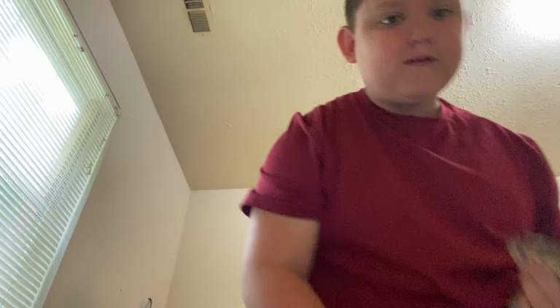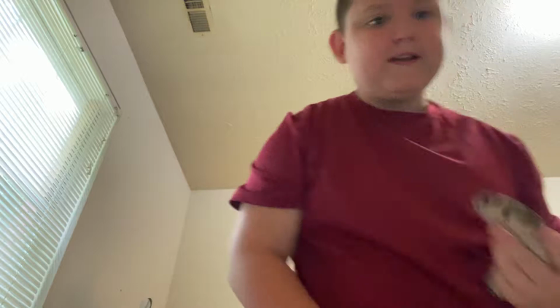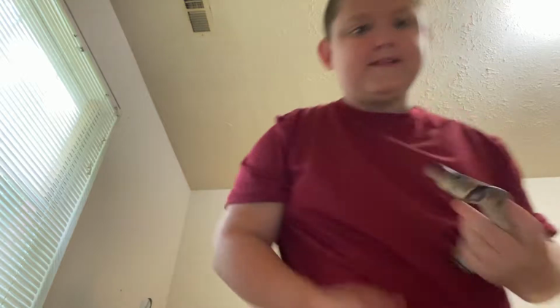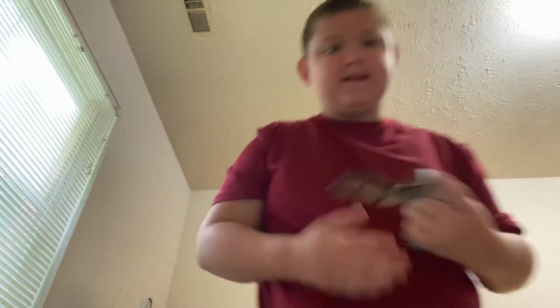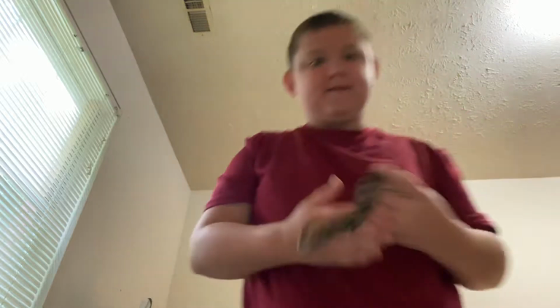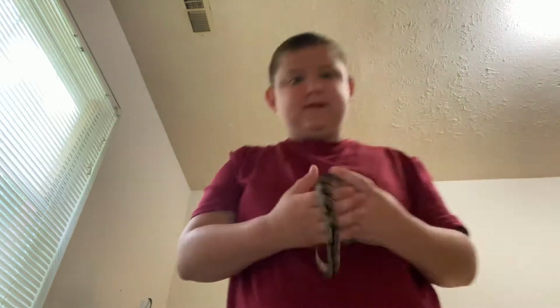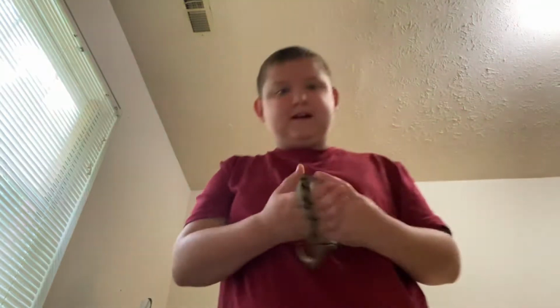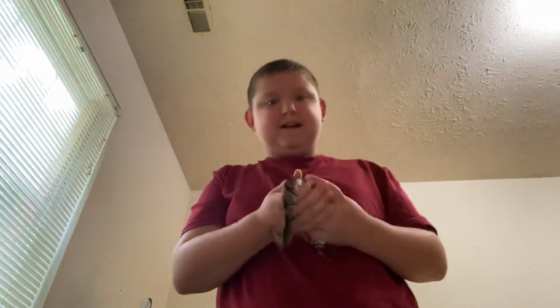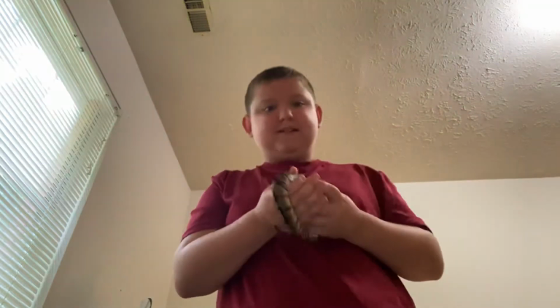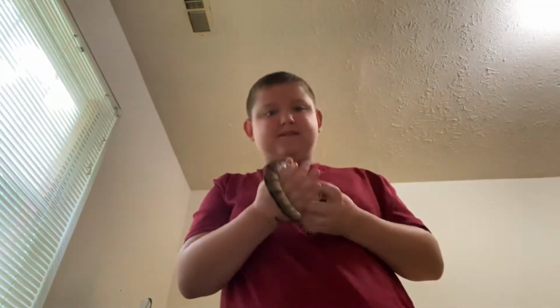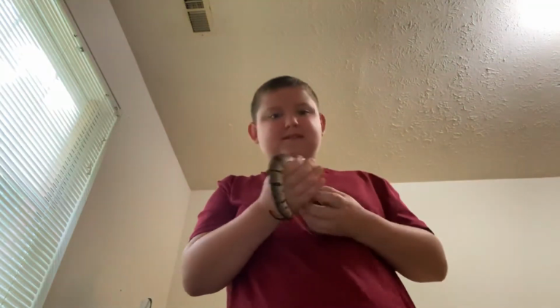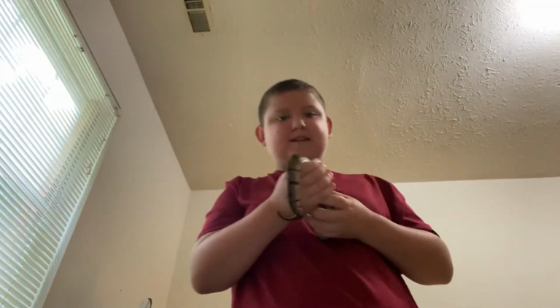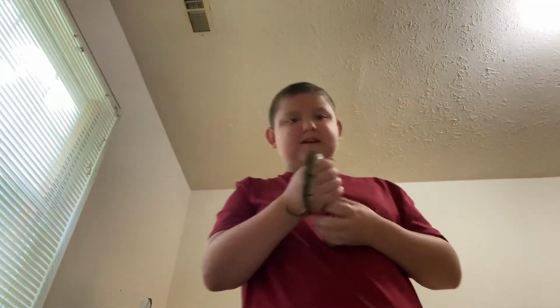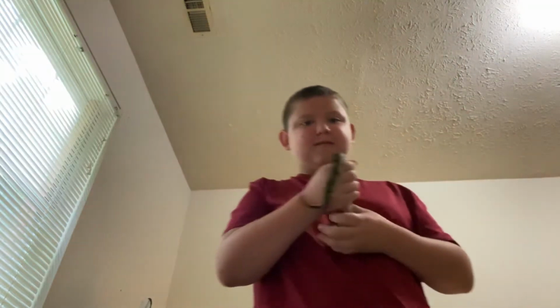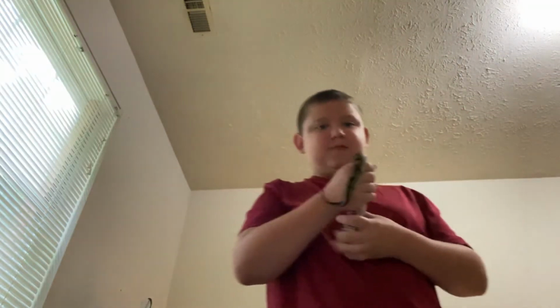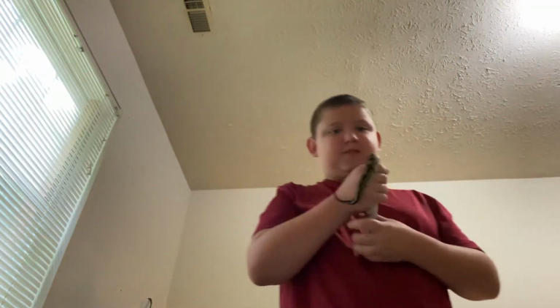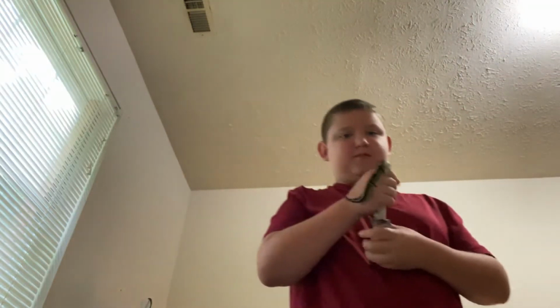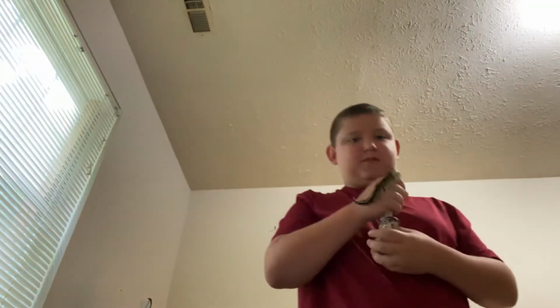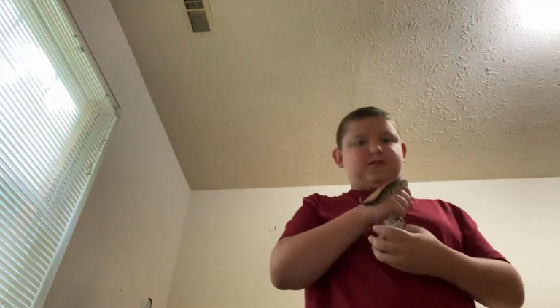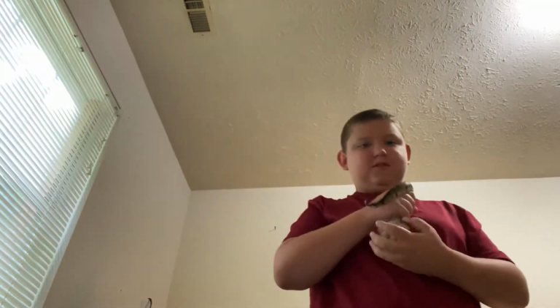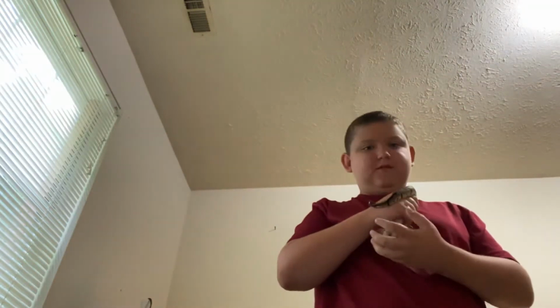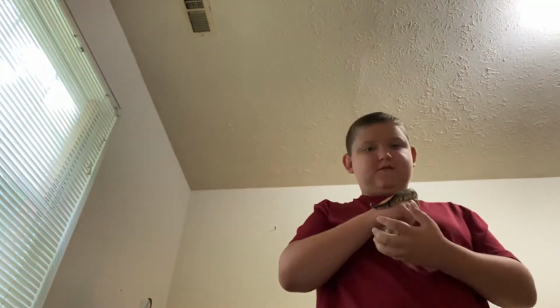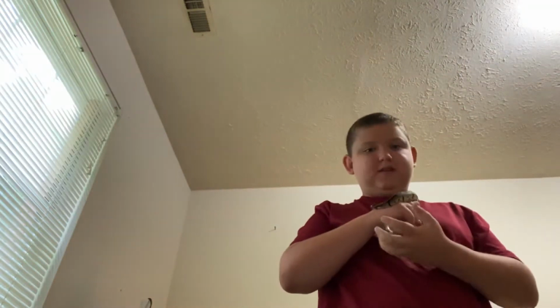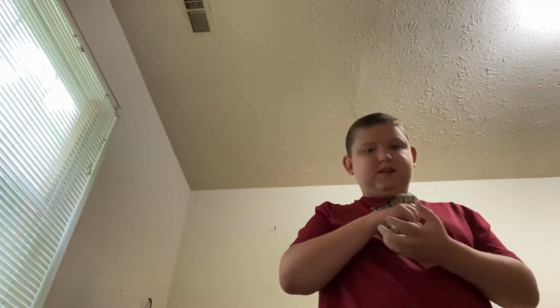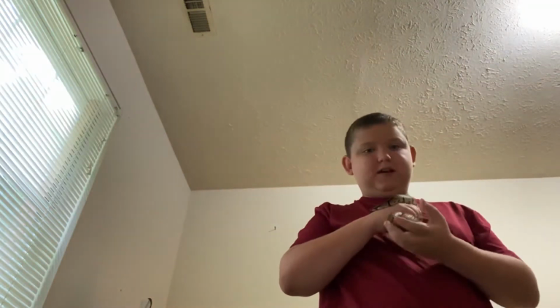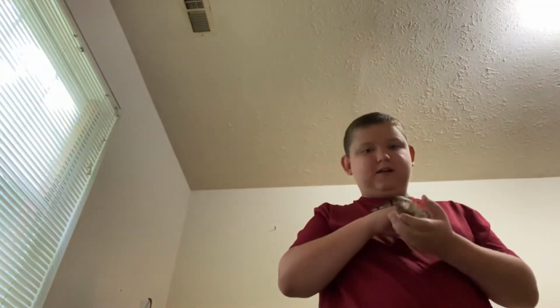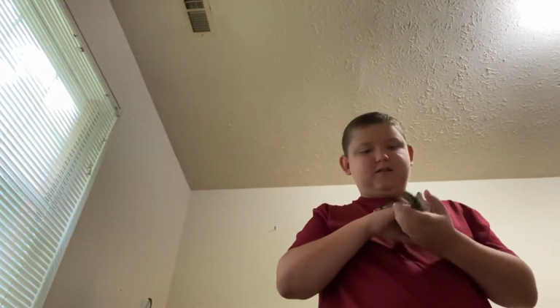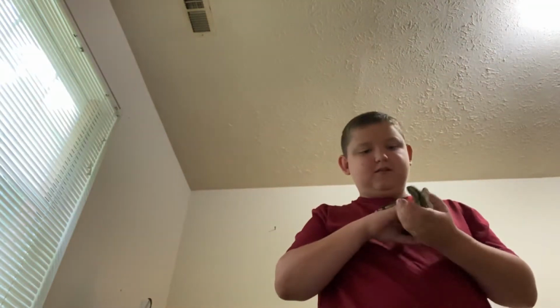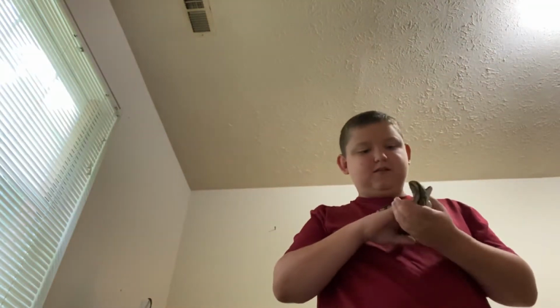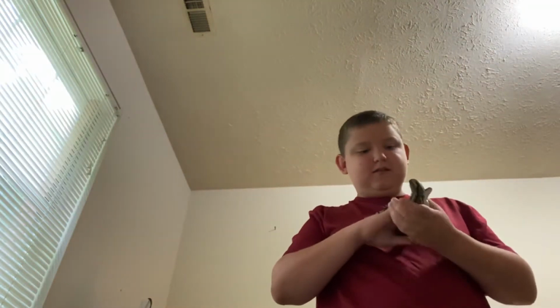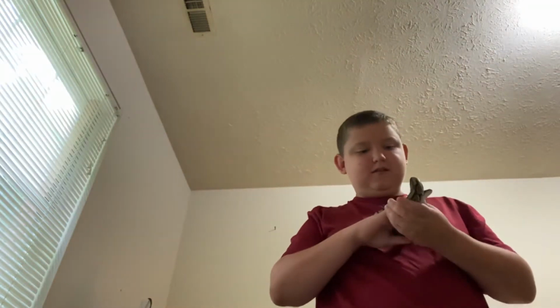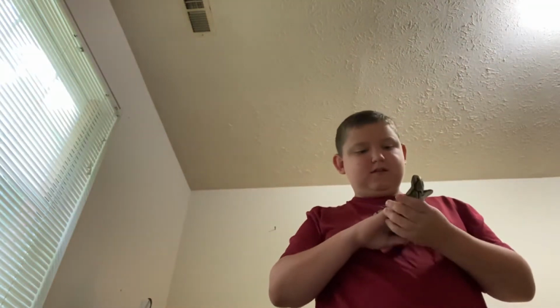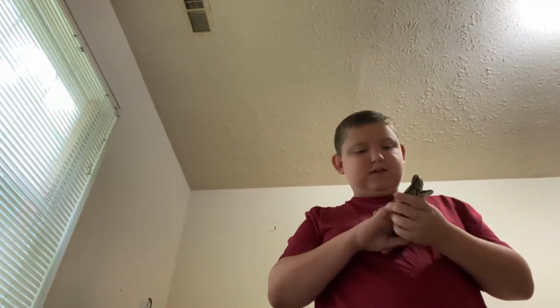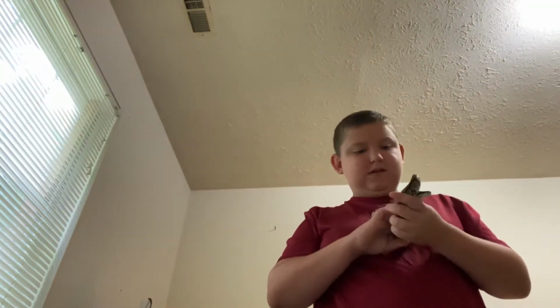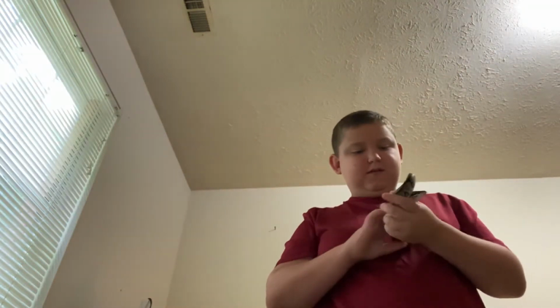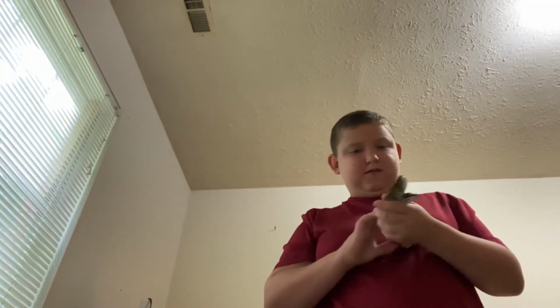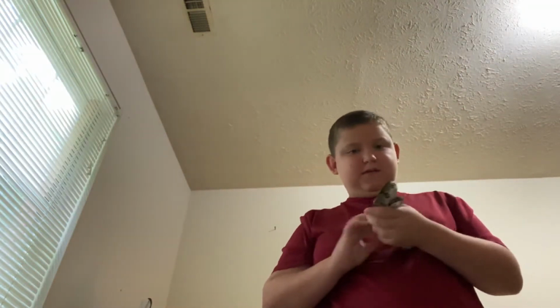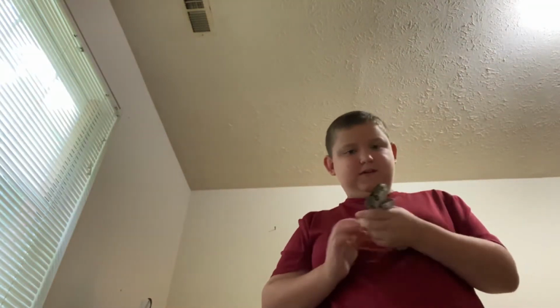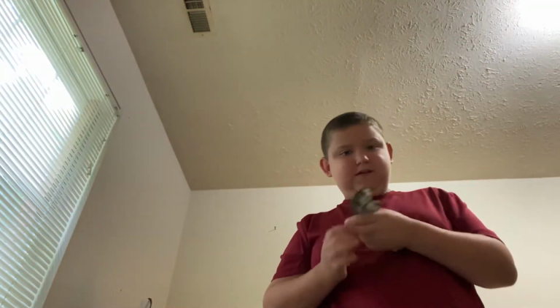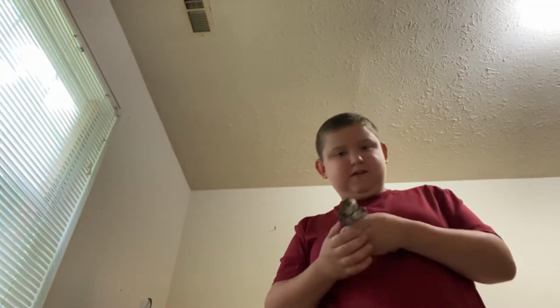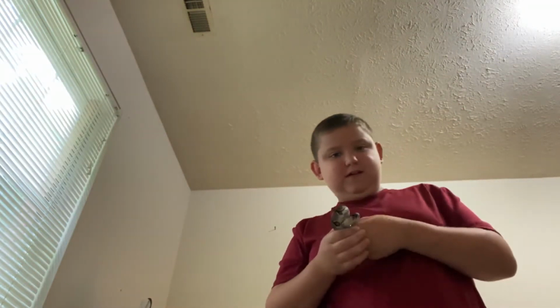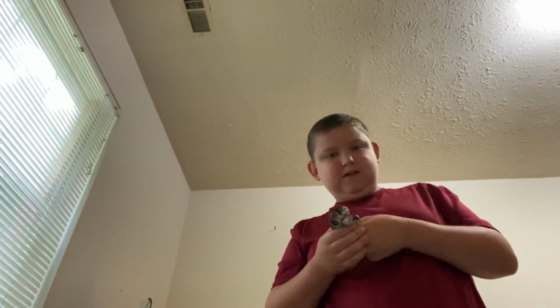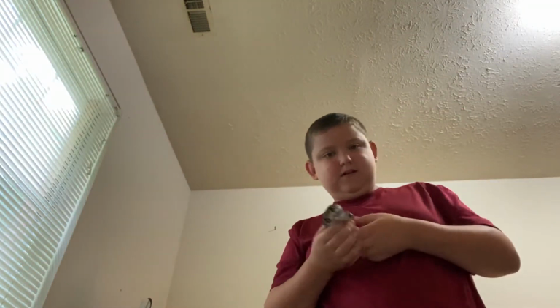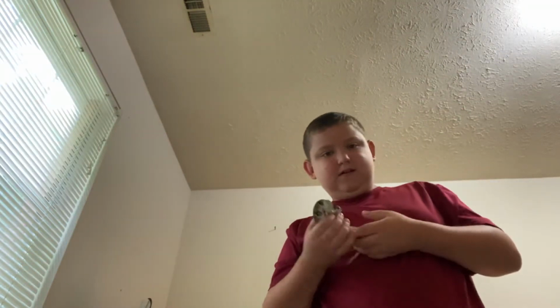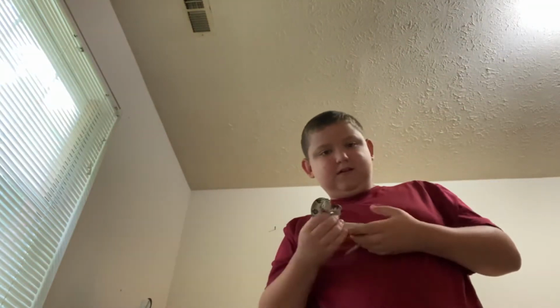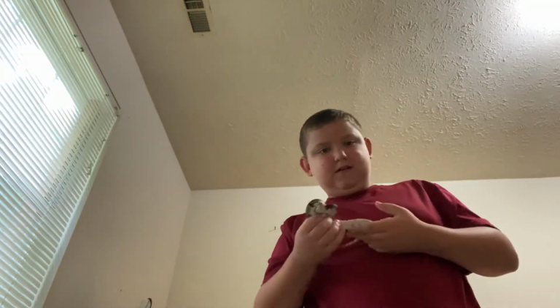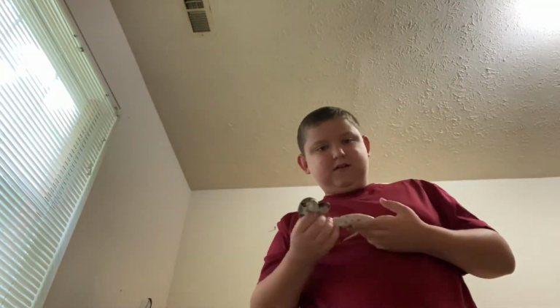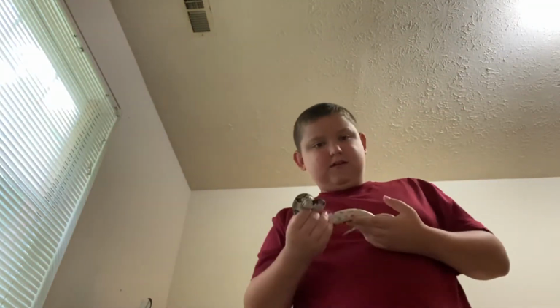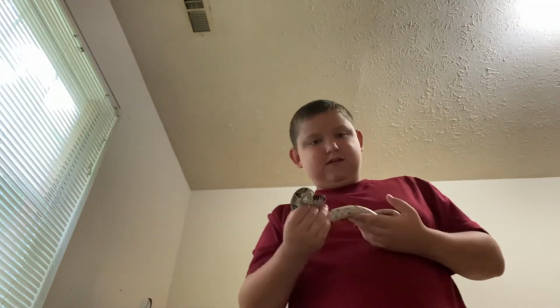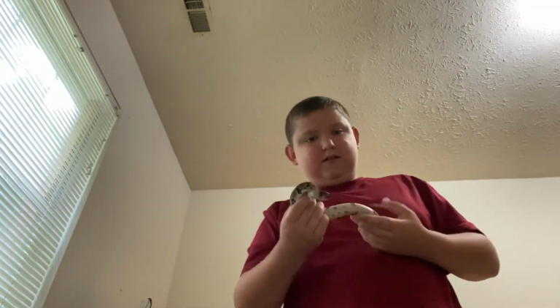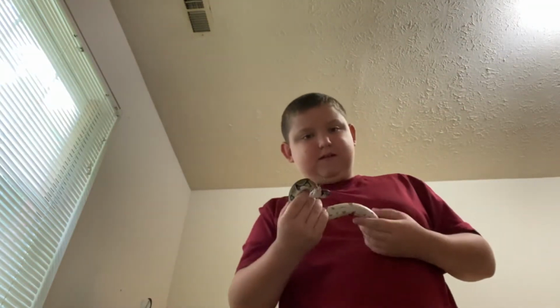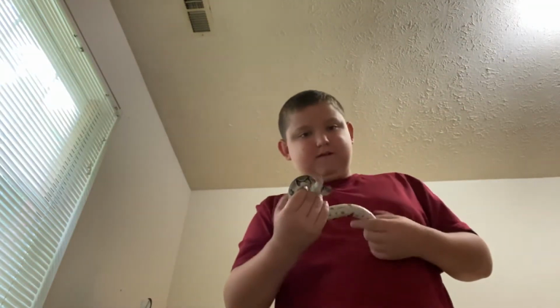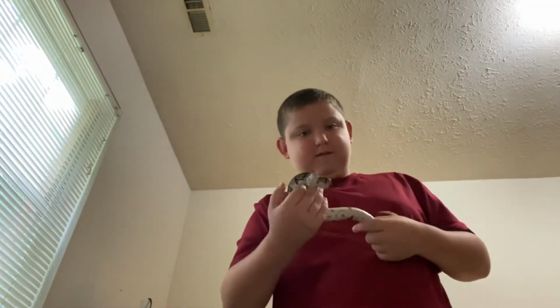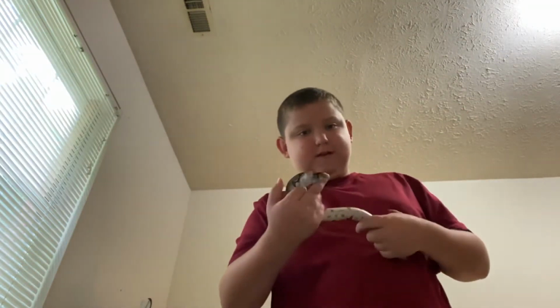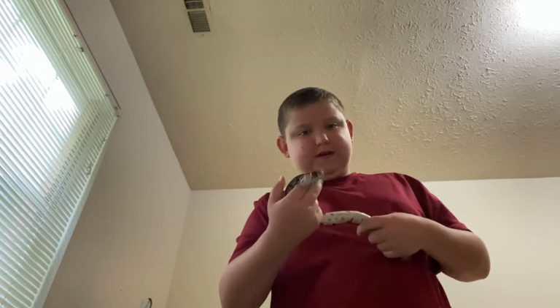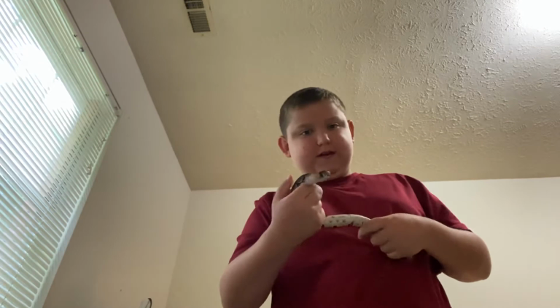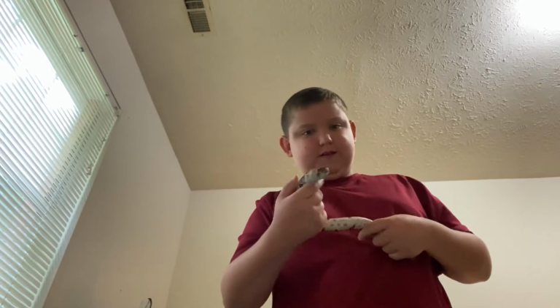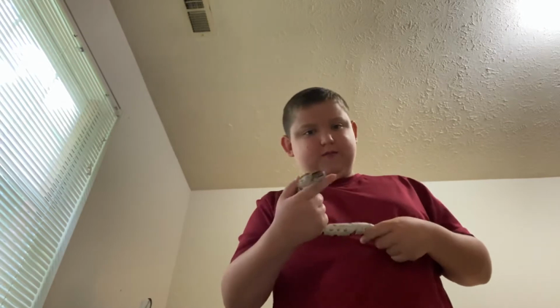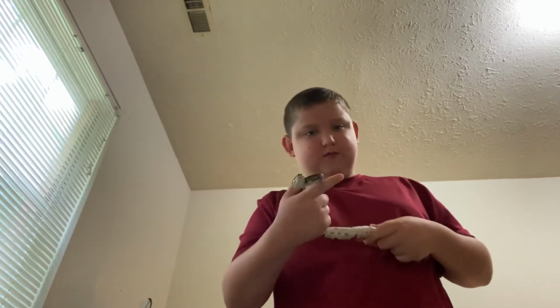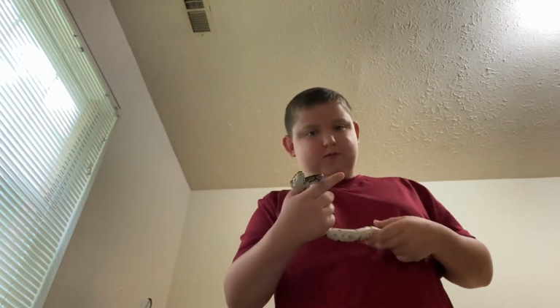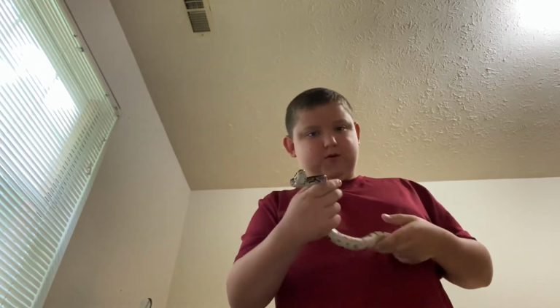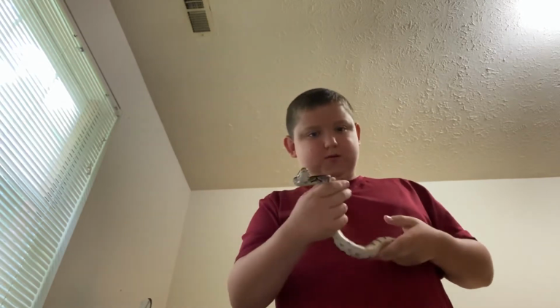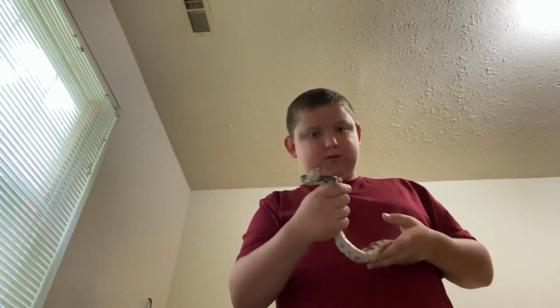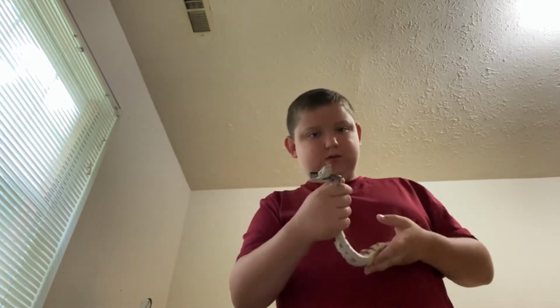What's up guys? Today we're going to be doing a video of my animal room tour.